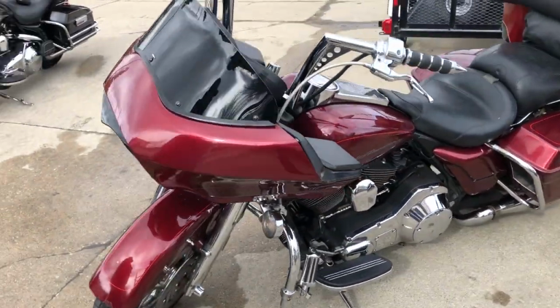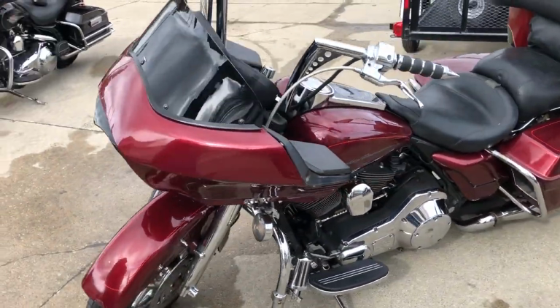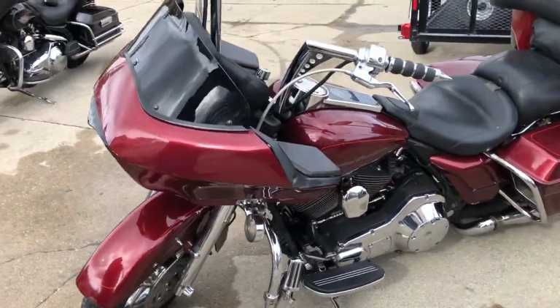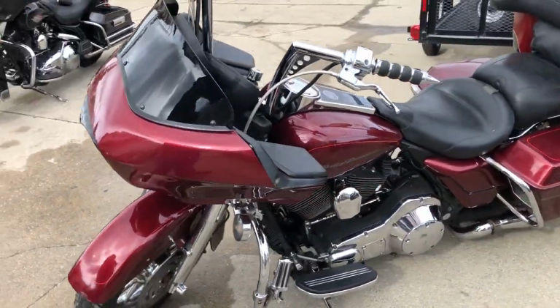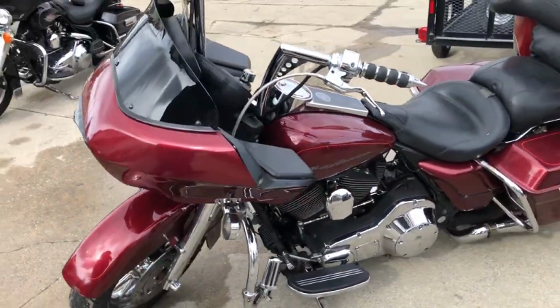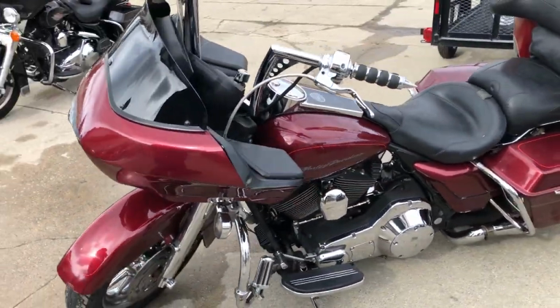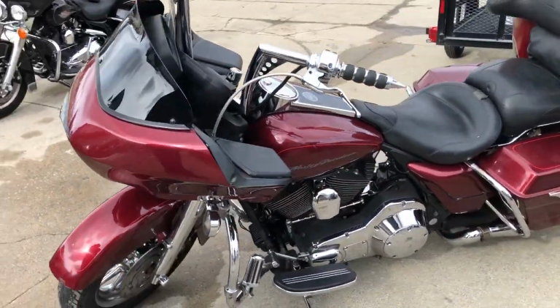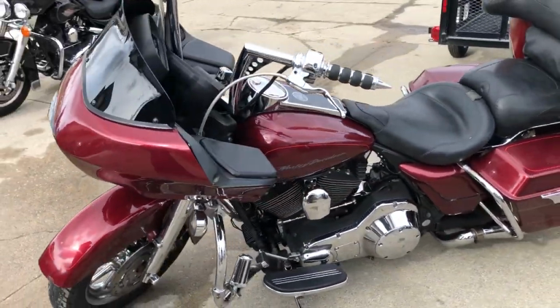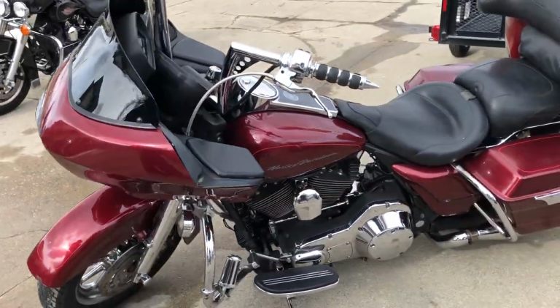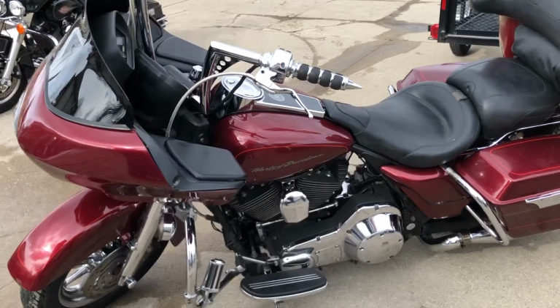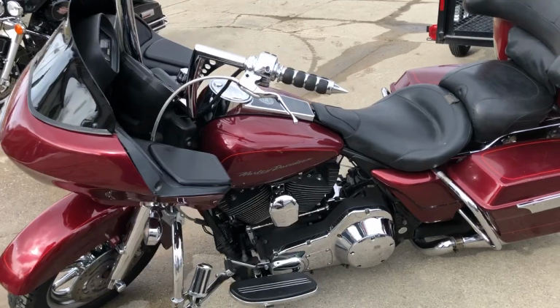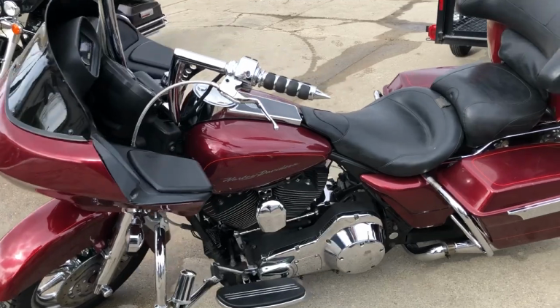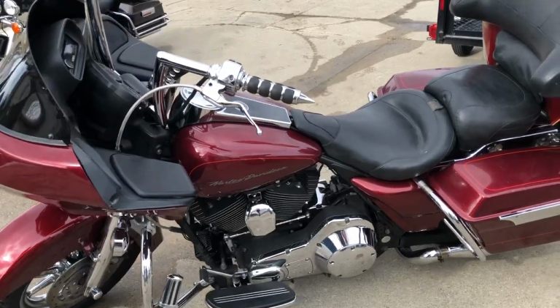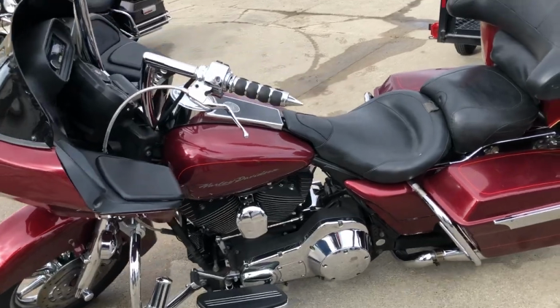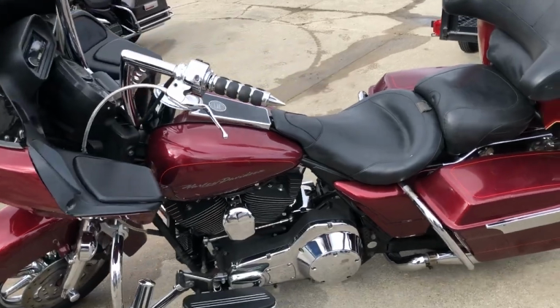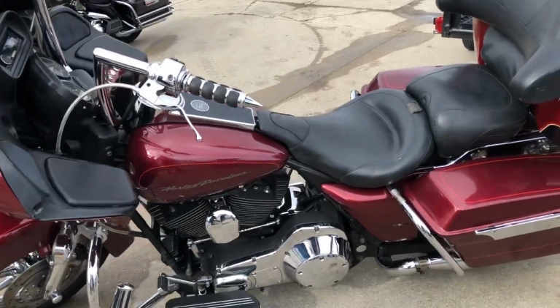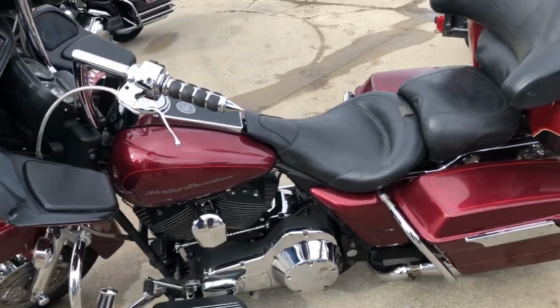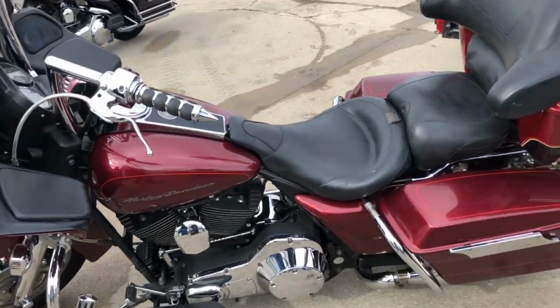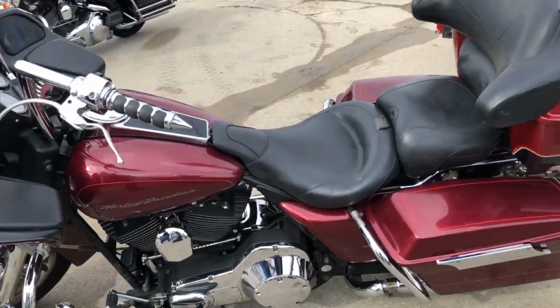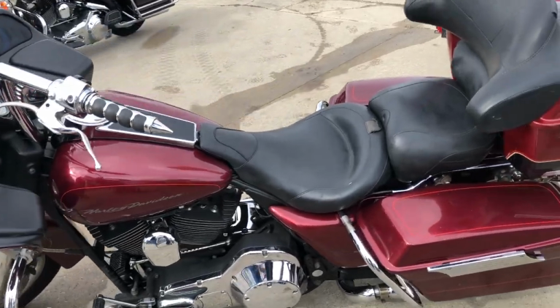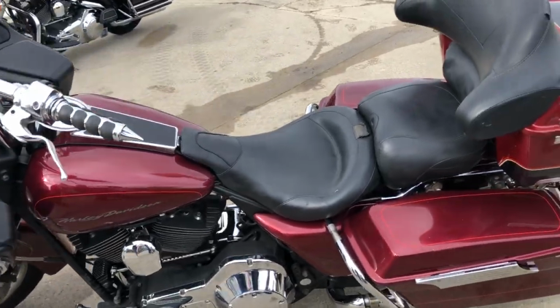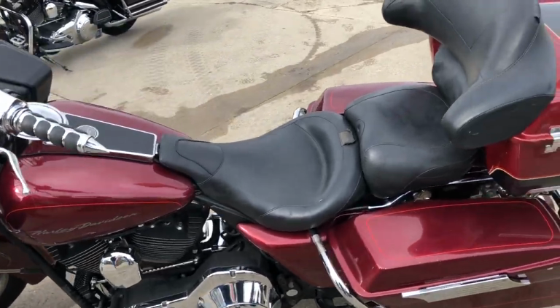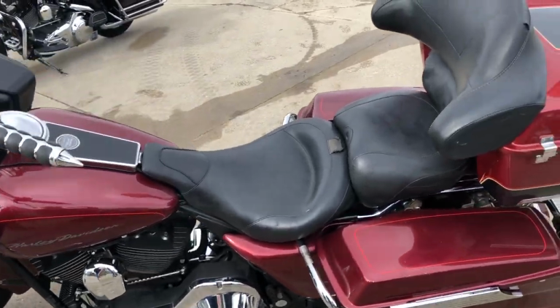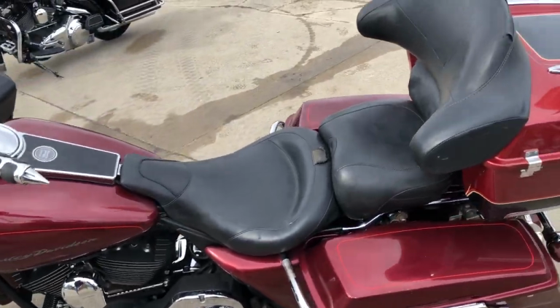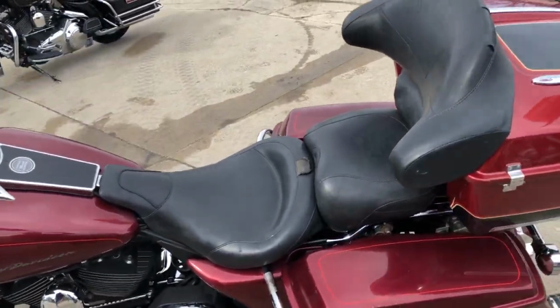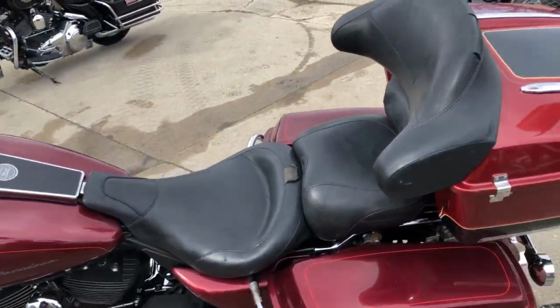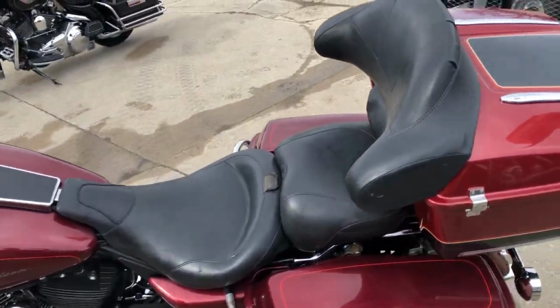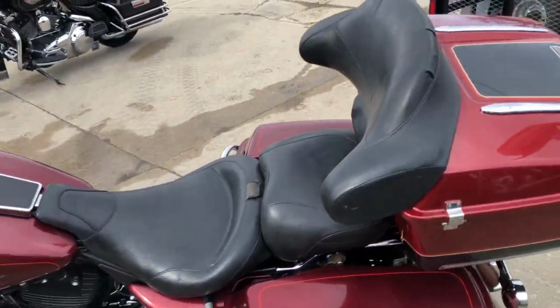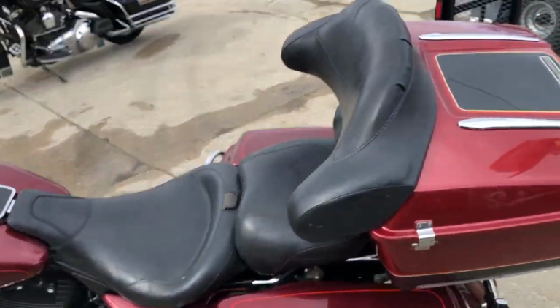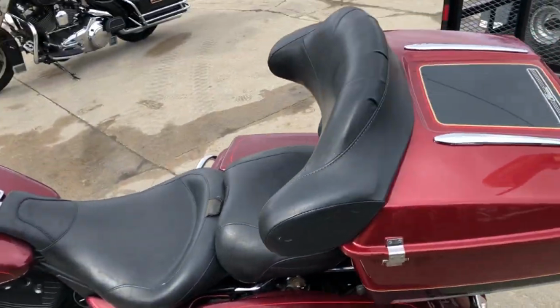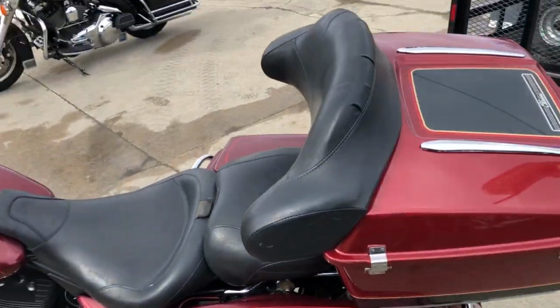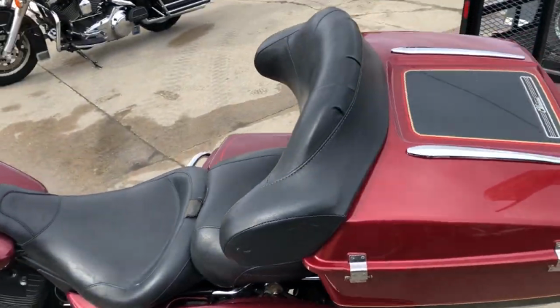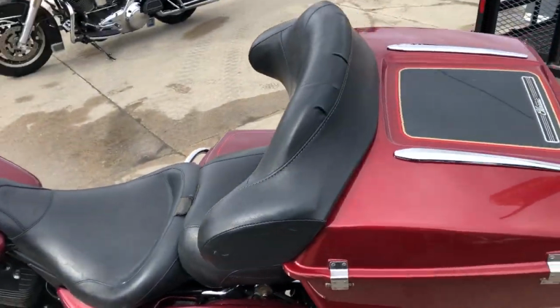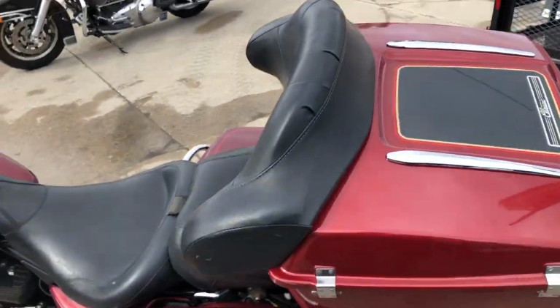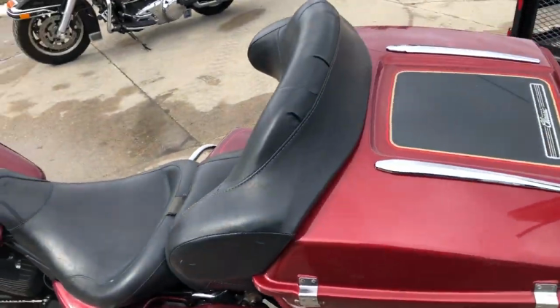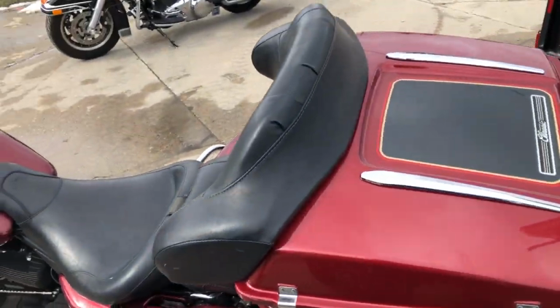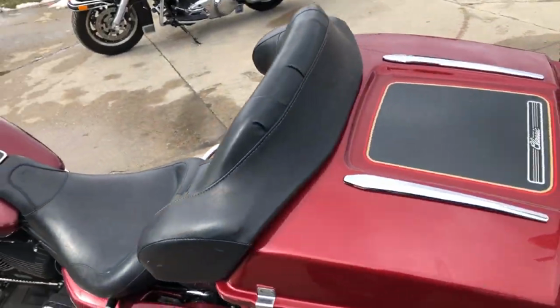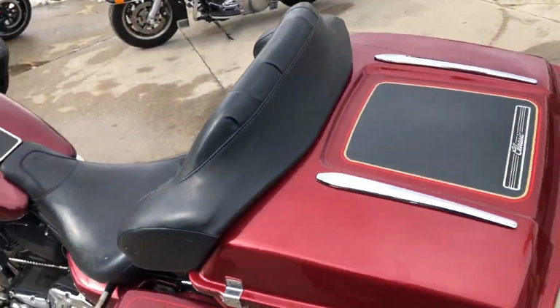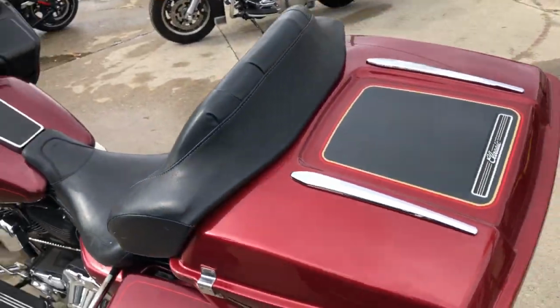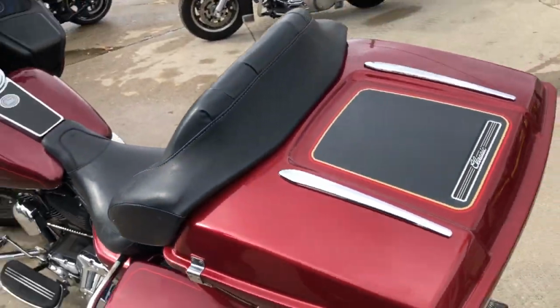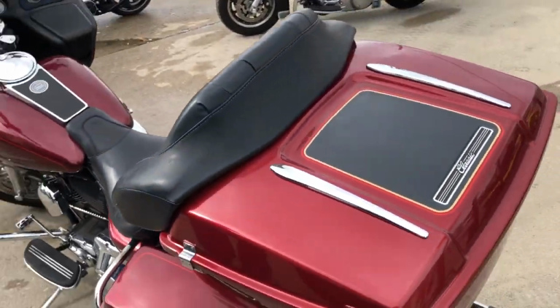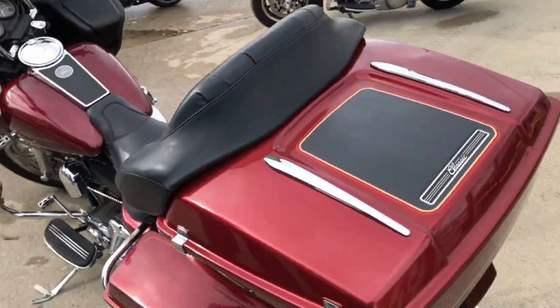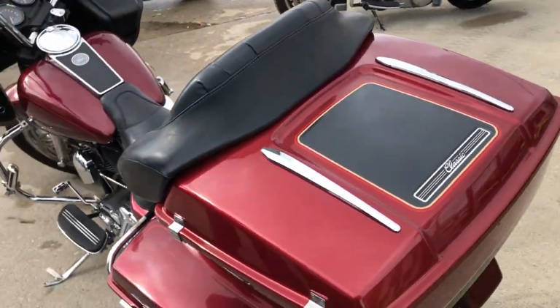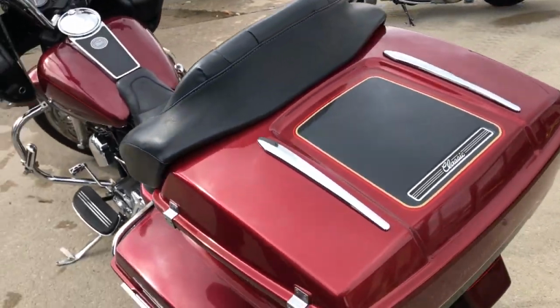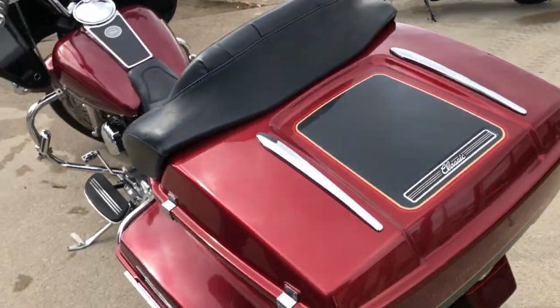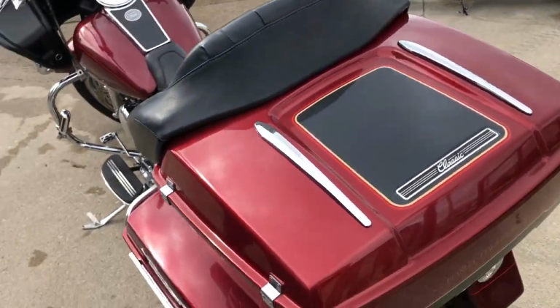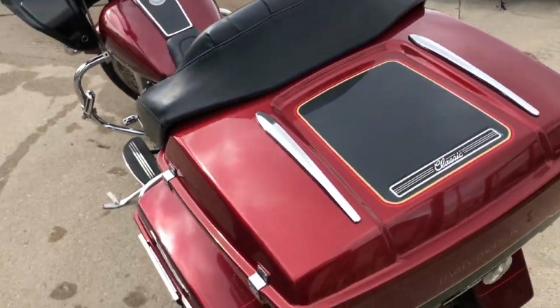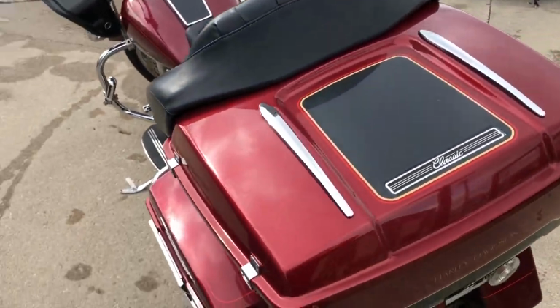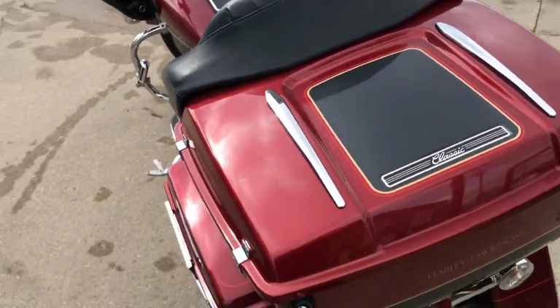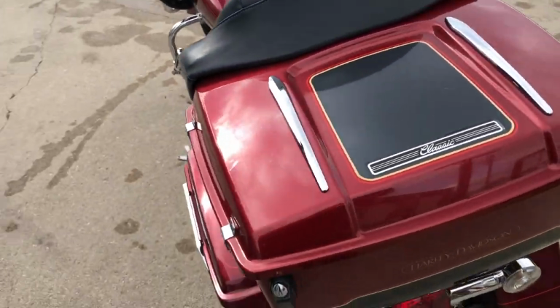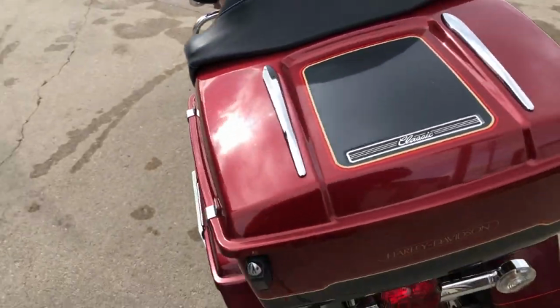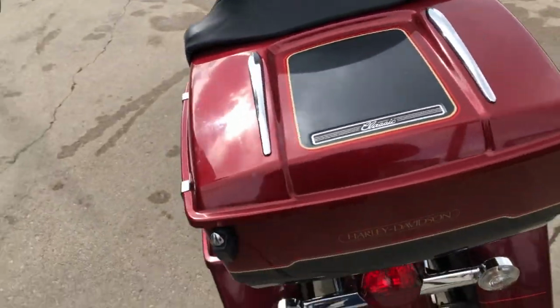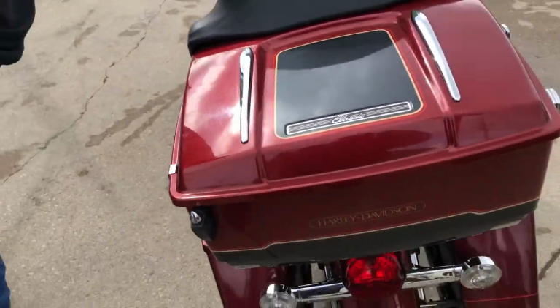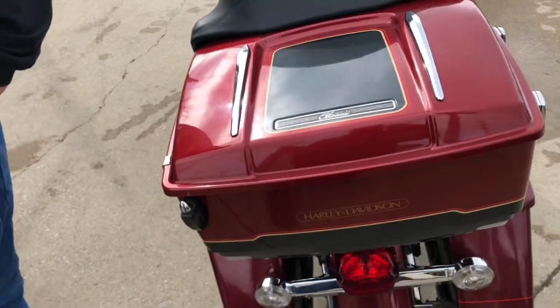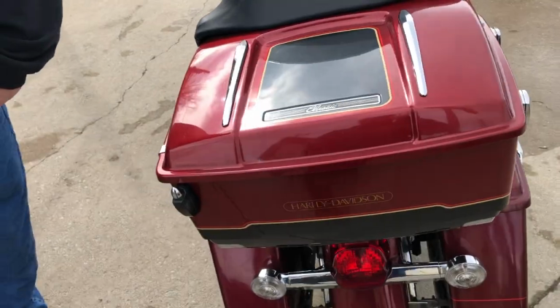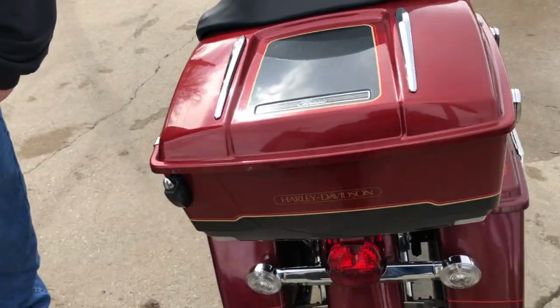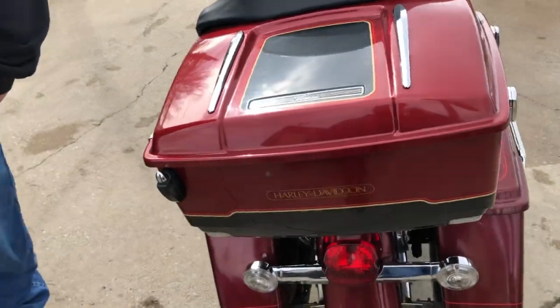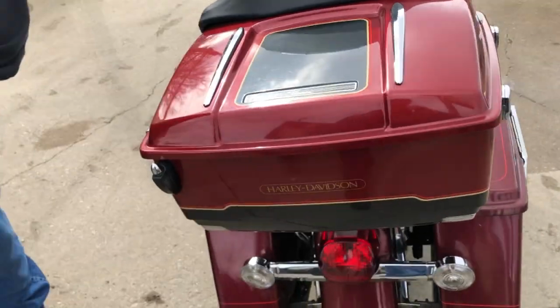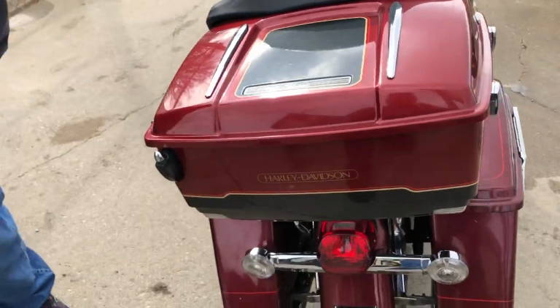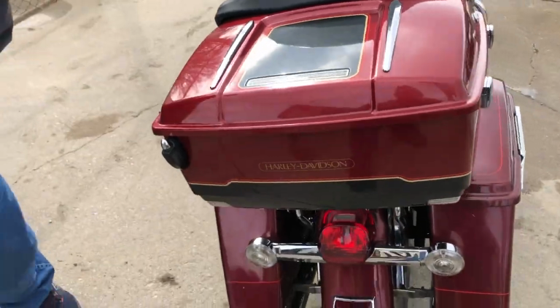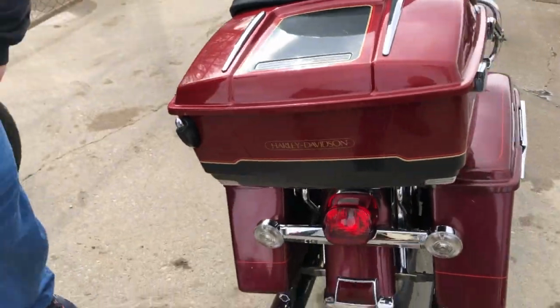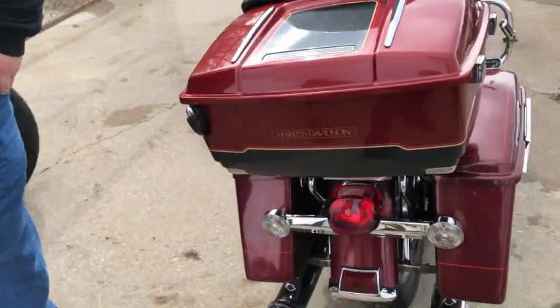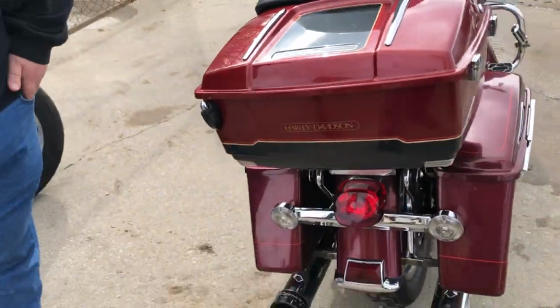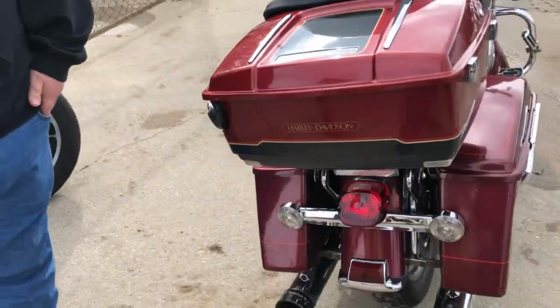Chrome front and rear wheels, chrome levers, chrome switch housings, upgraded floorboards, lower controls, highway pegs, and a Reinhardt dual exhaust.